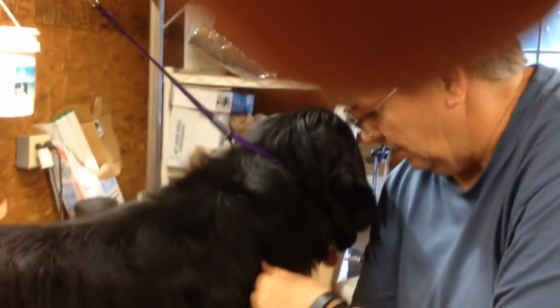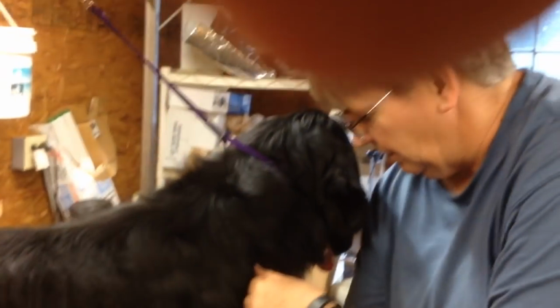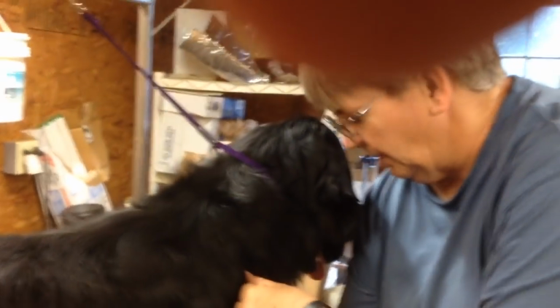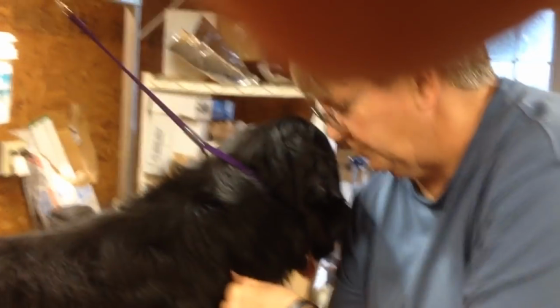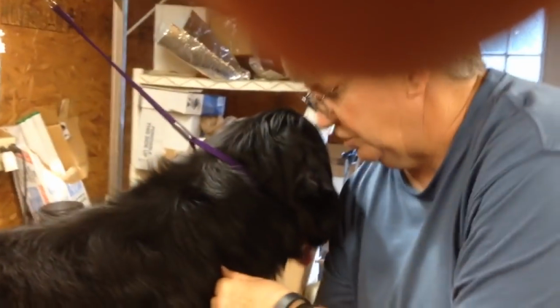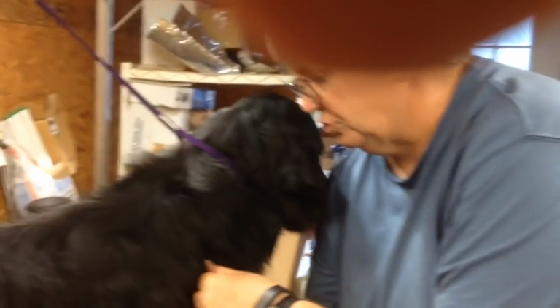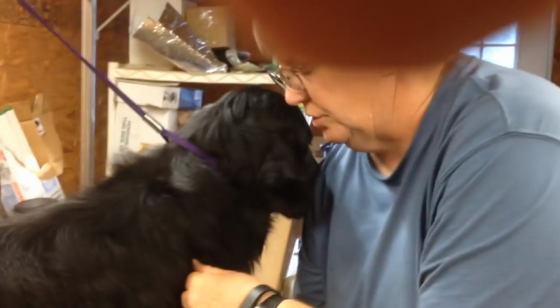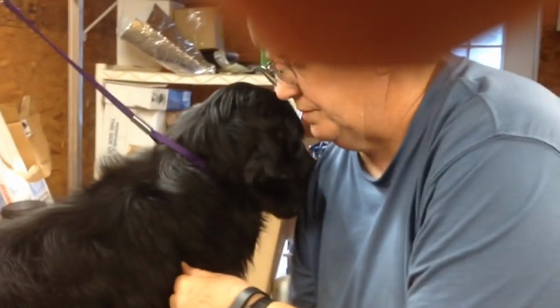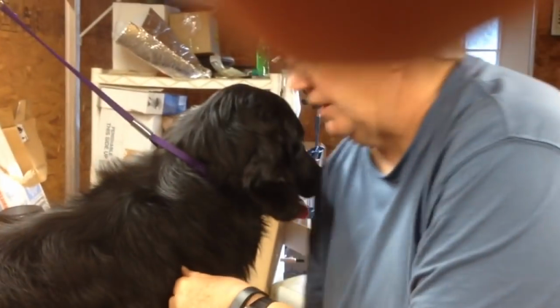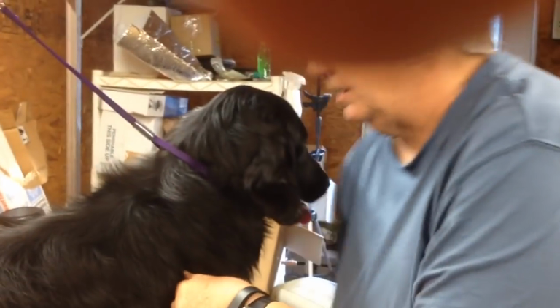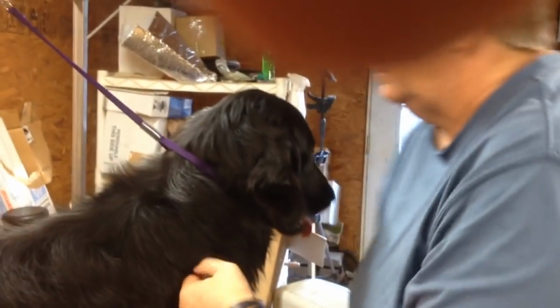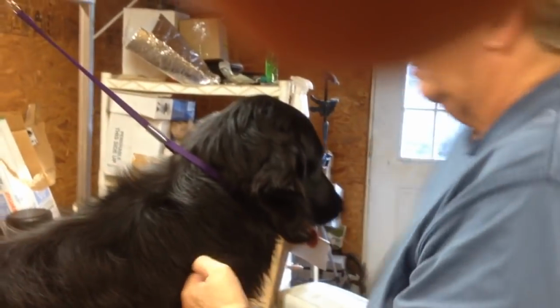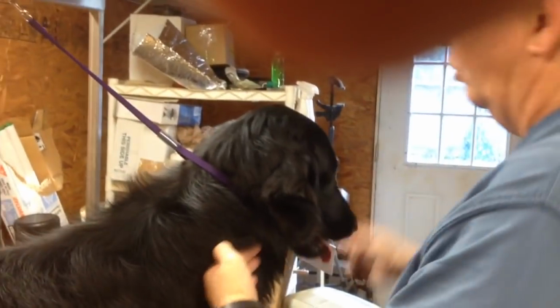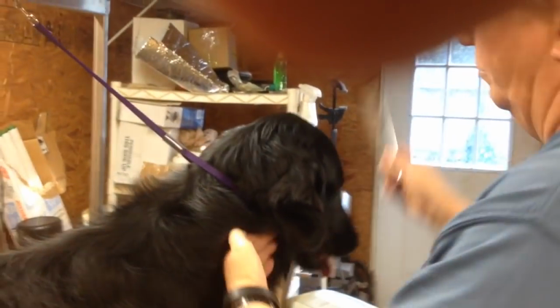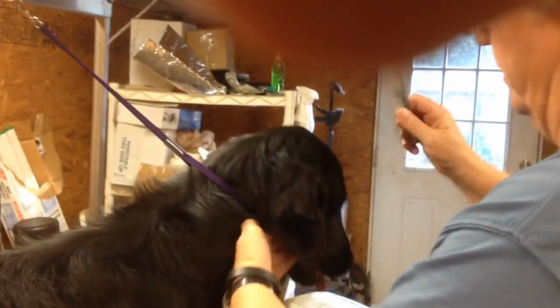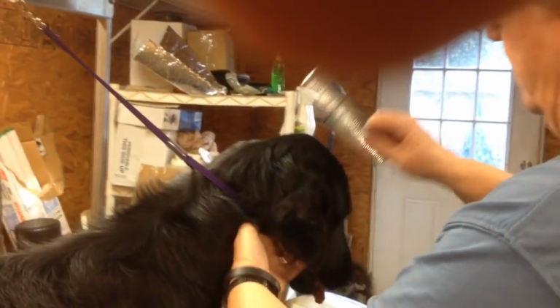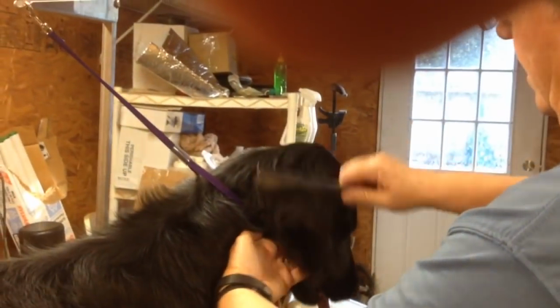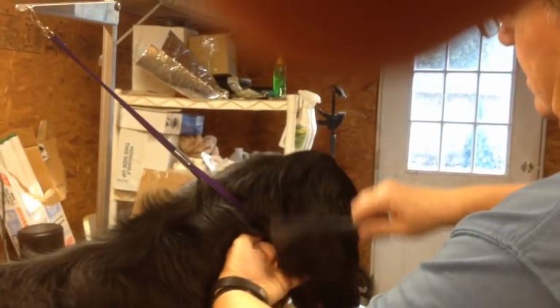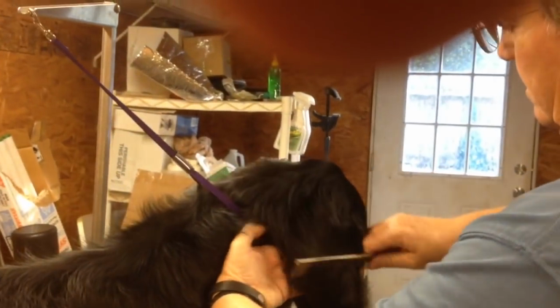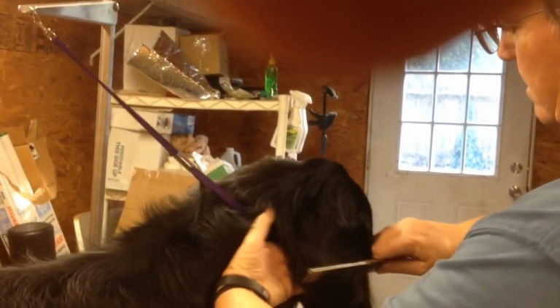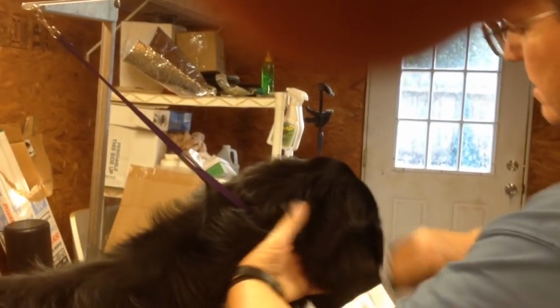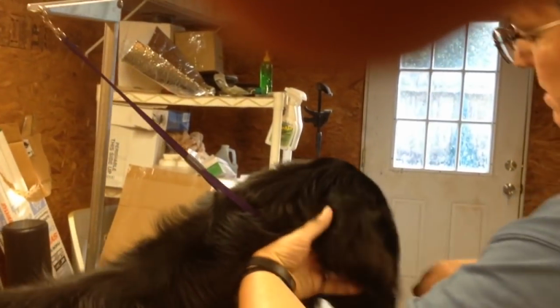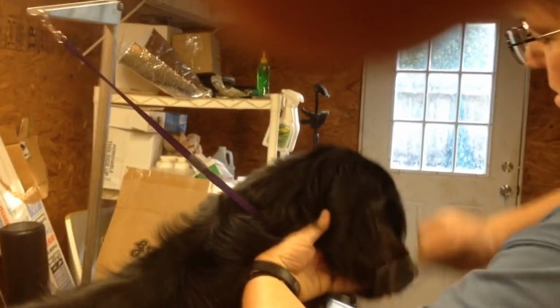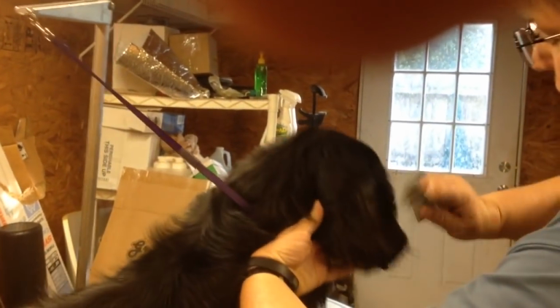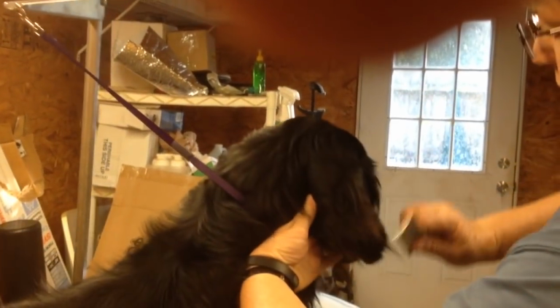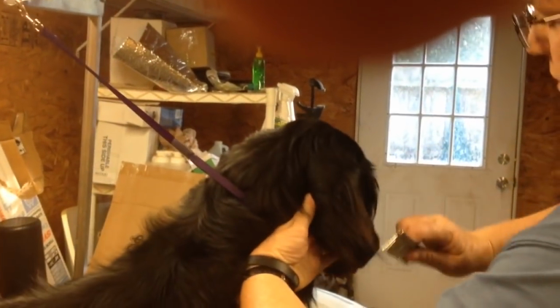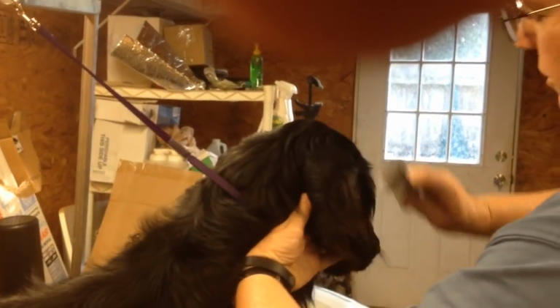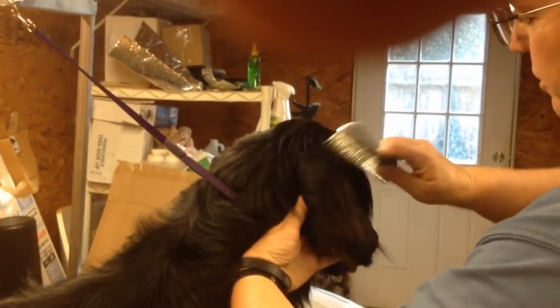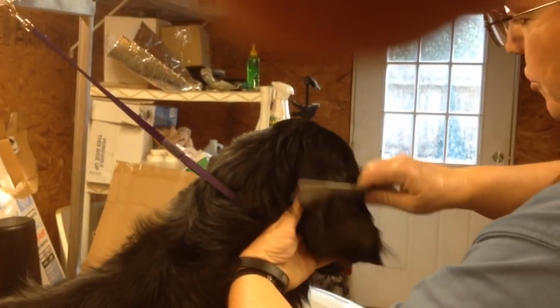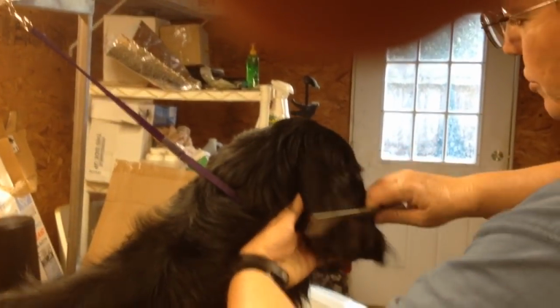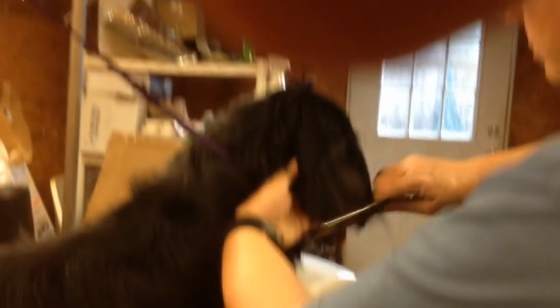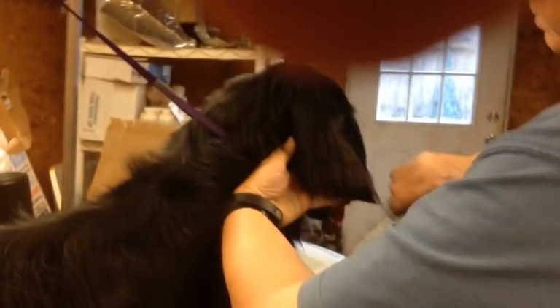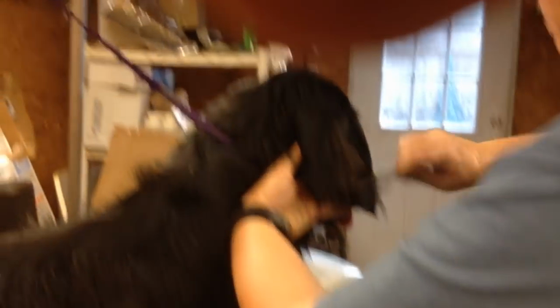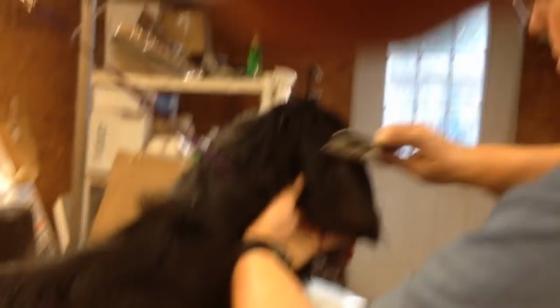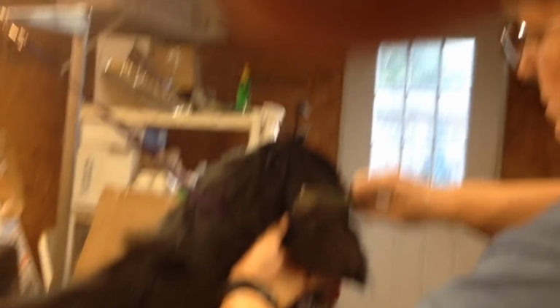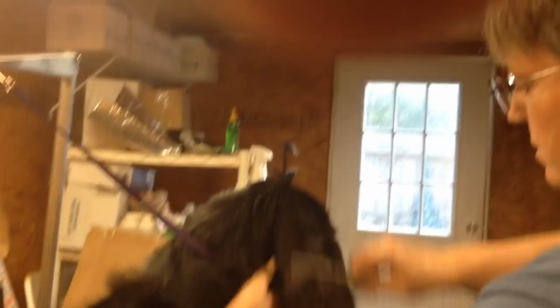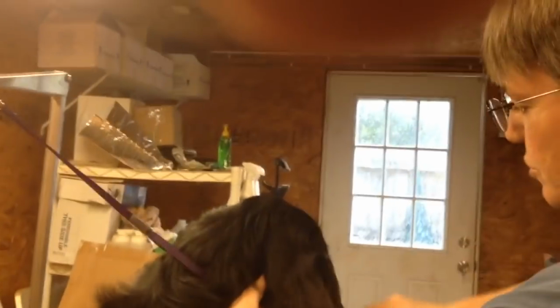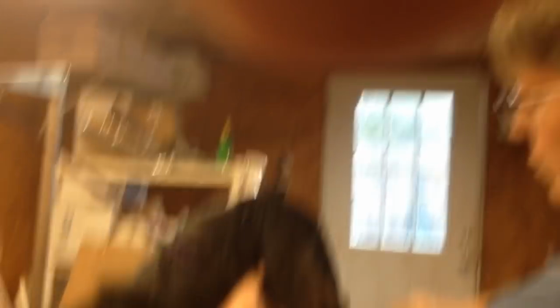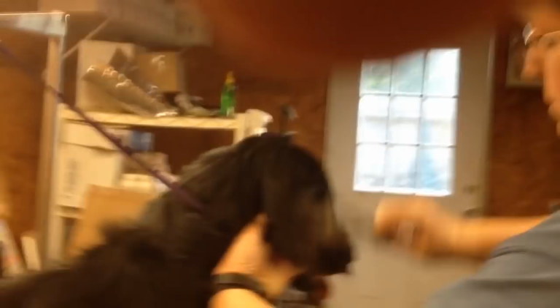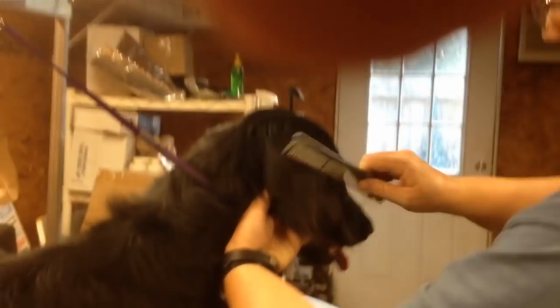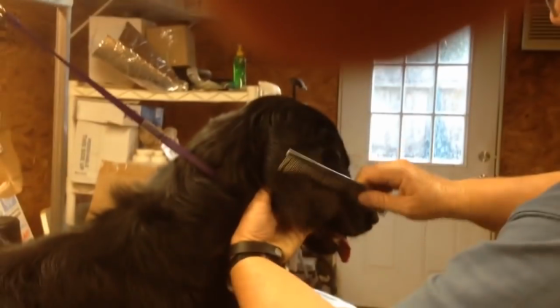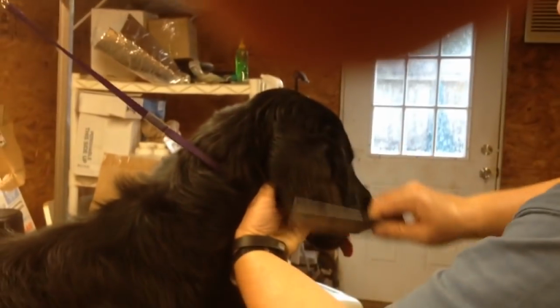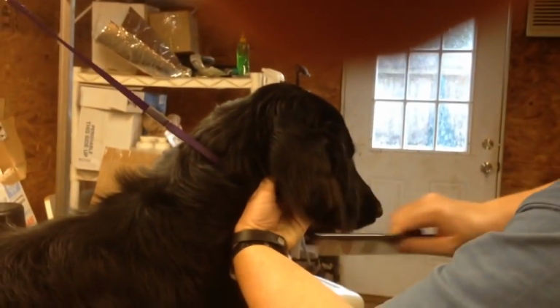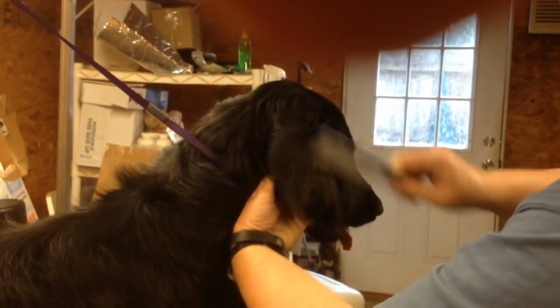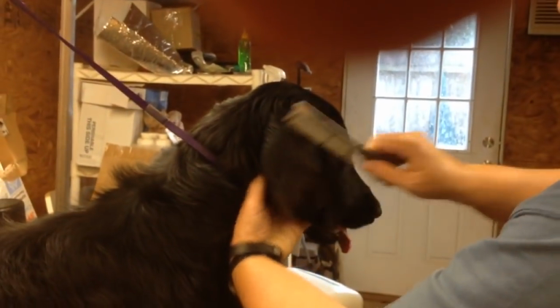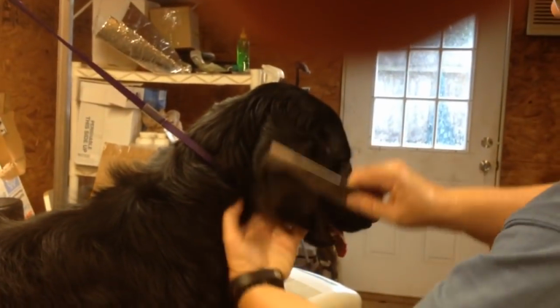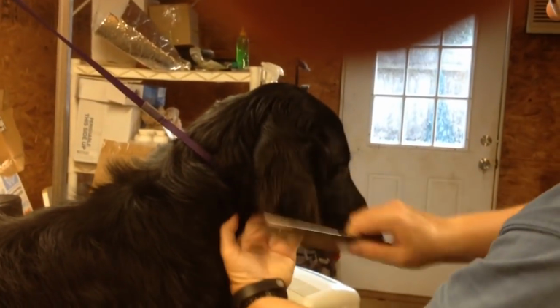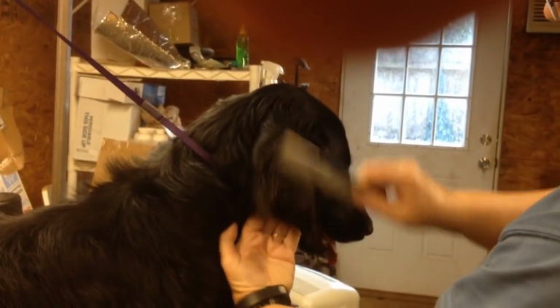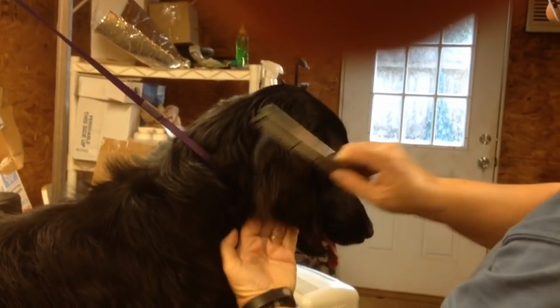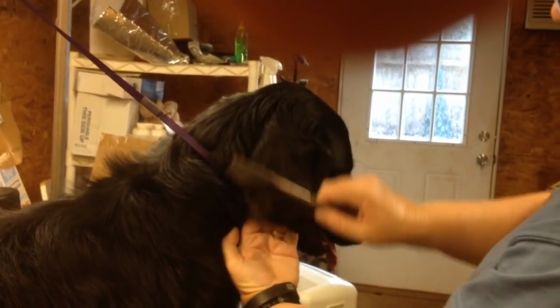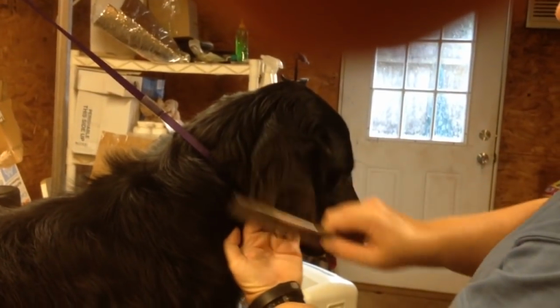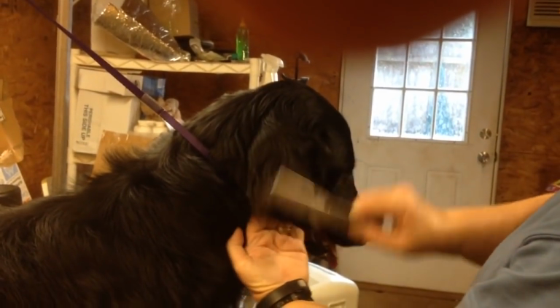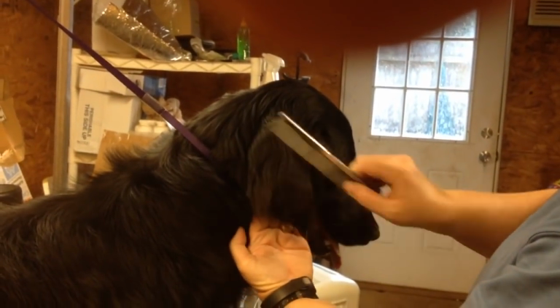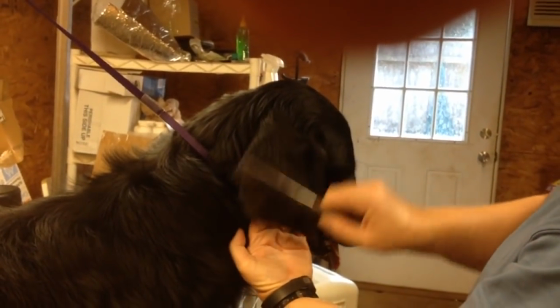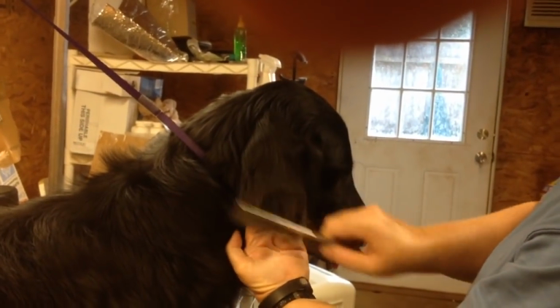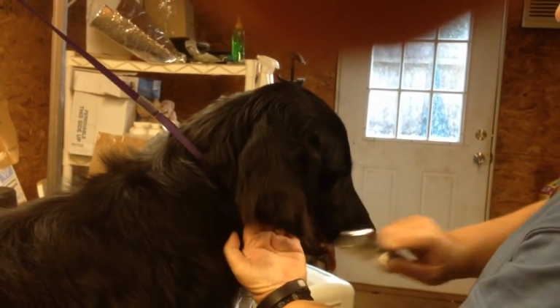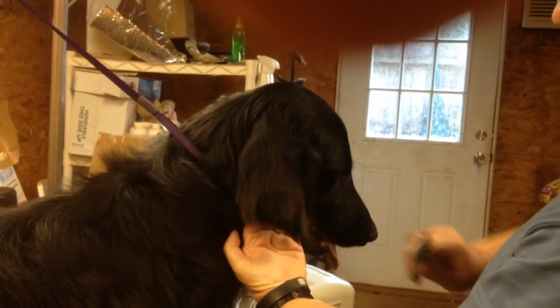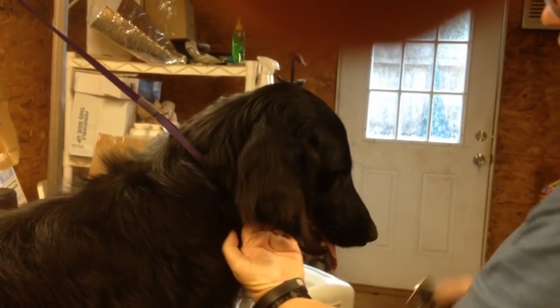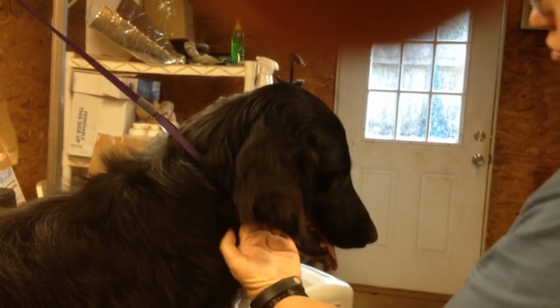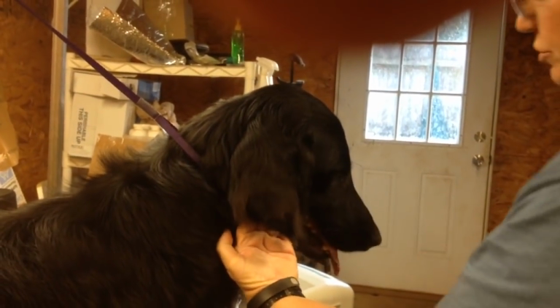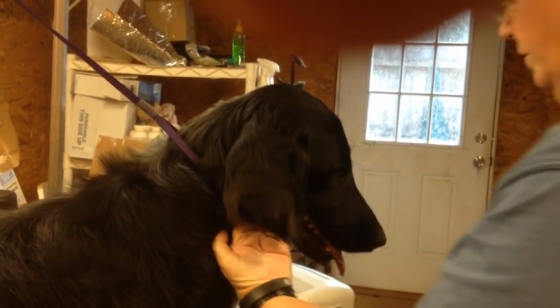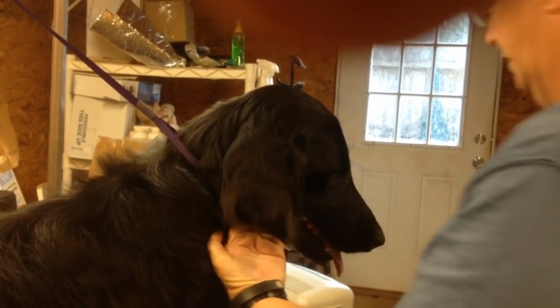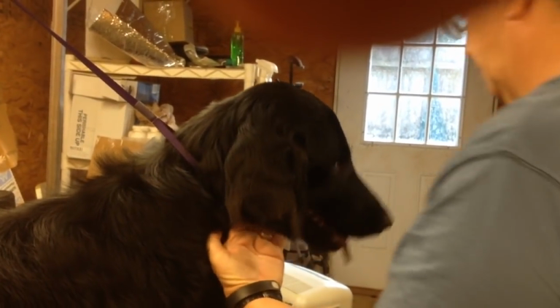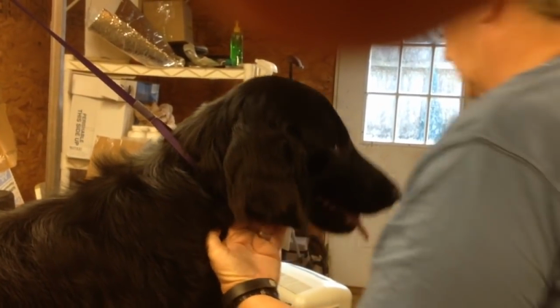After you trim that, comb it again. Look at your trim line. He still needs a little more trimming there.